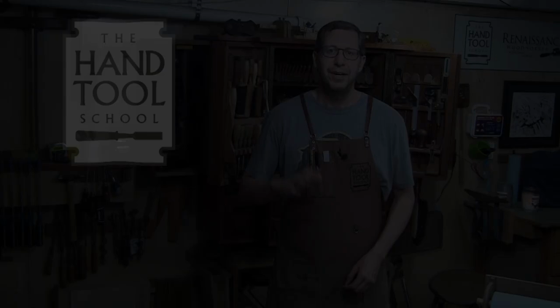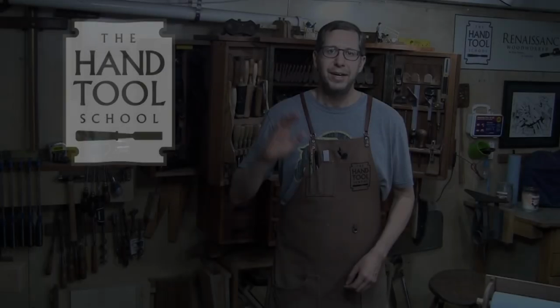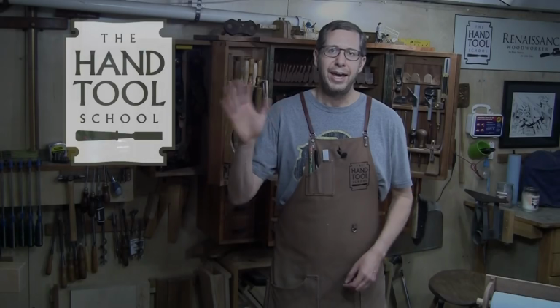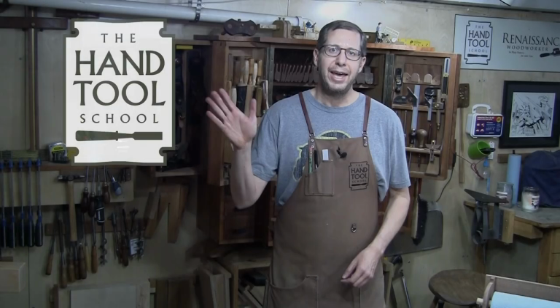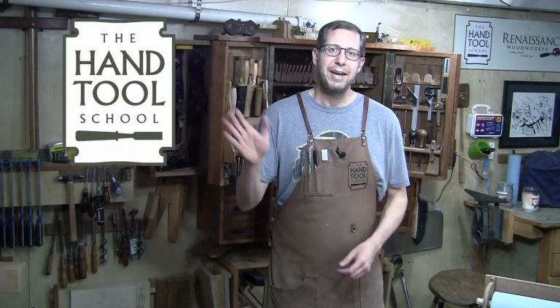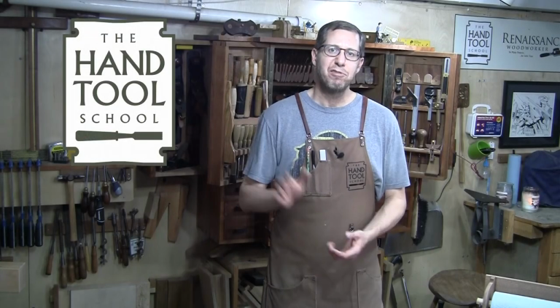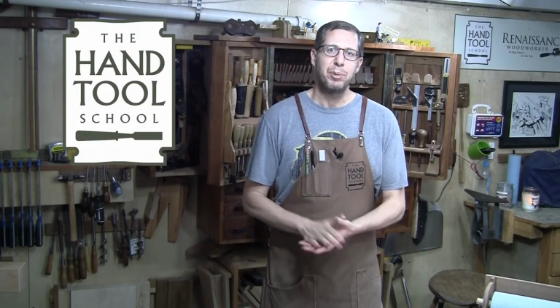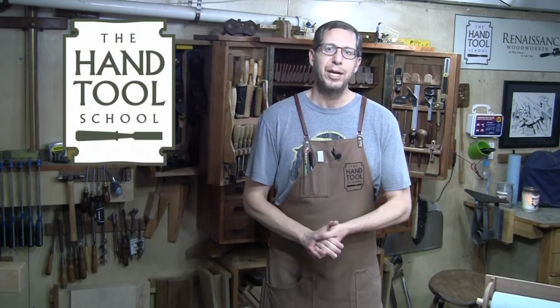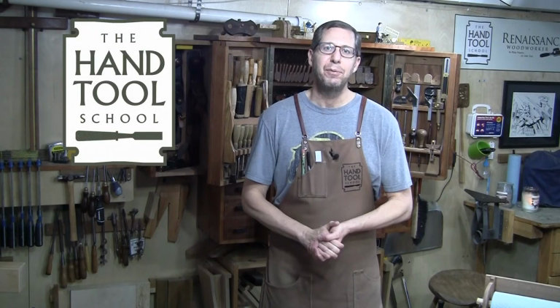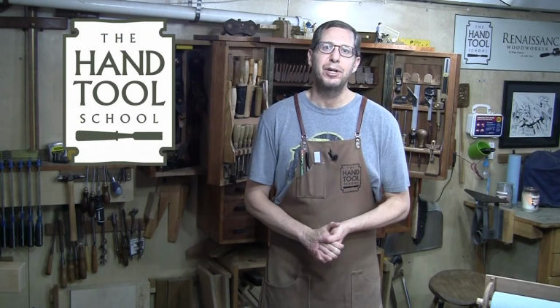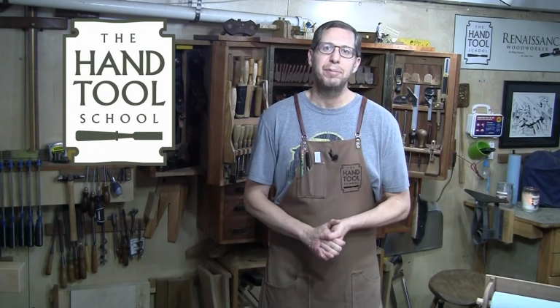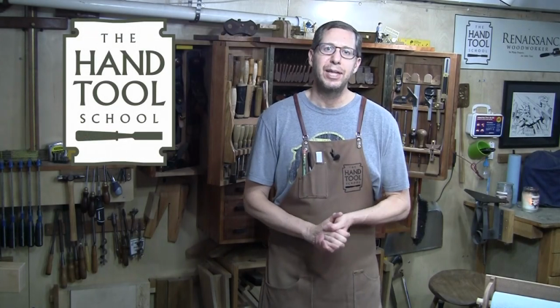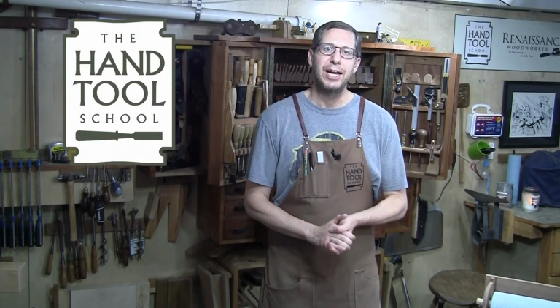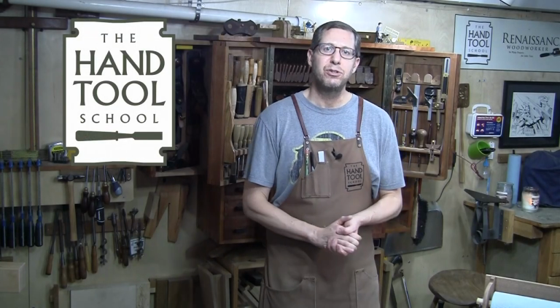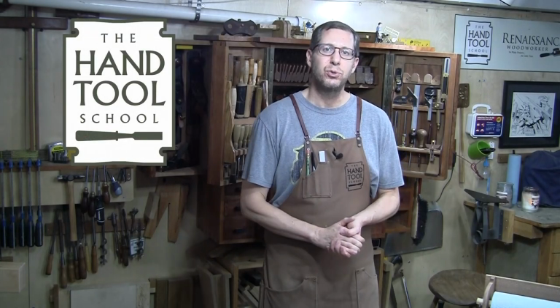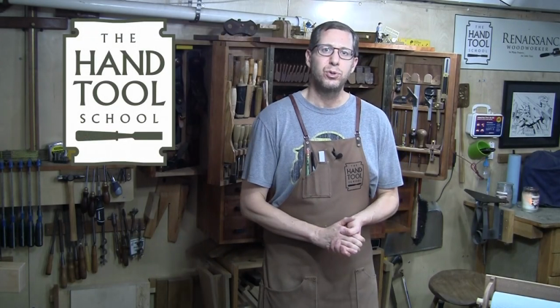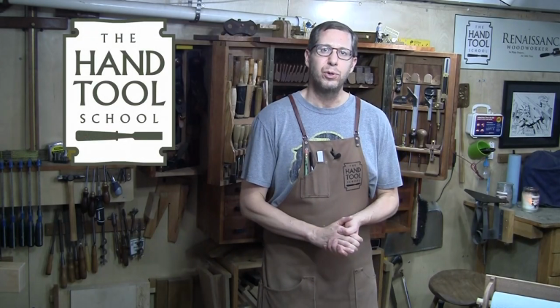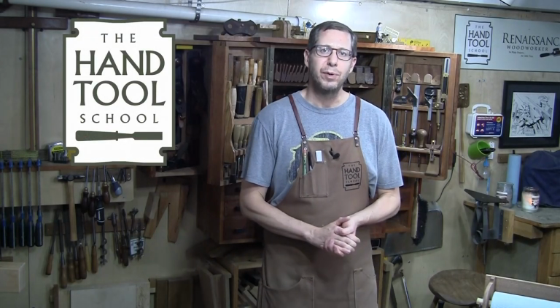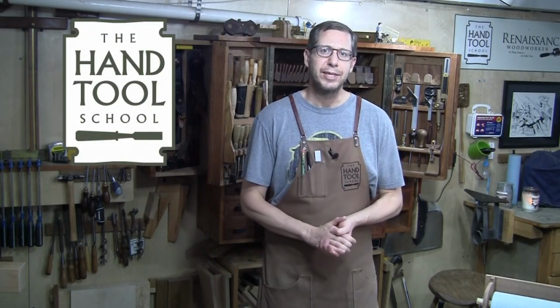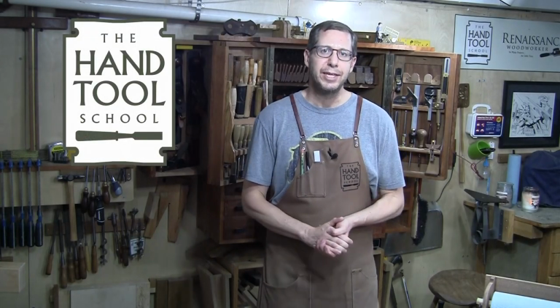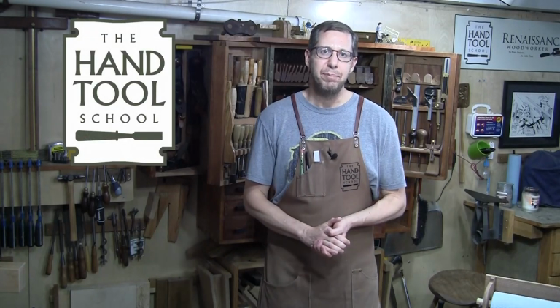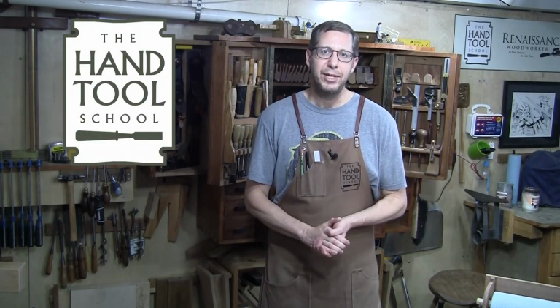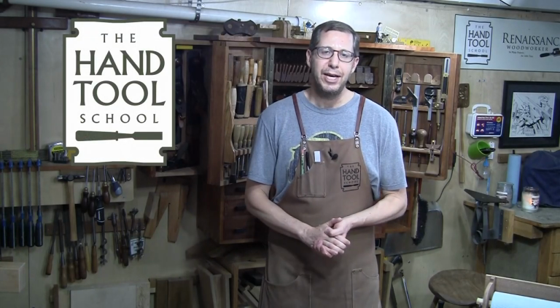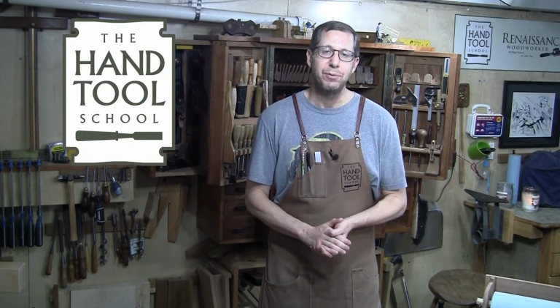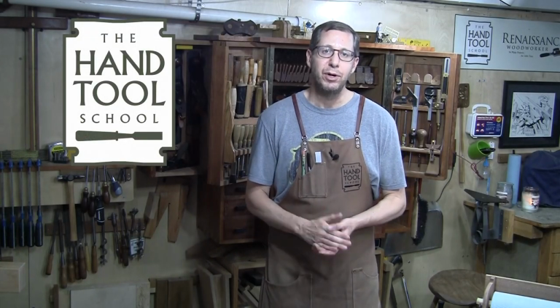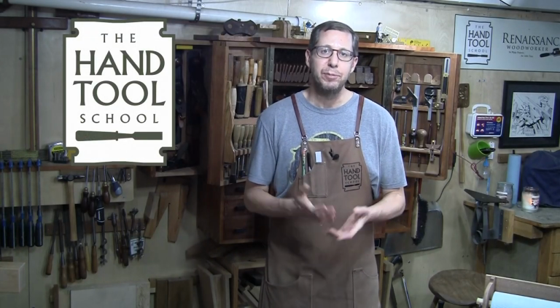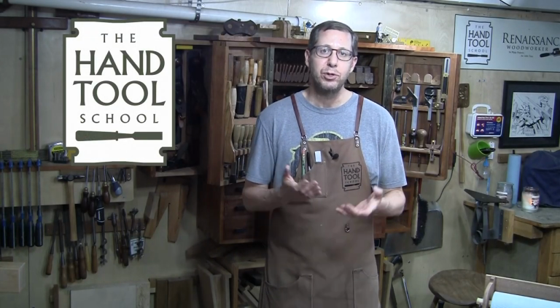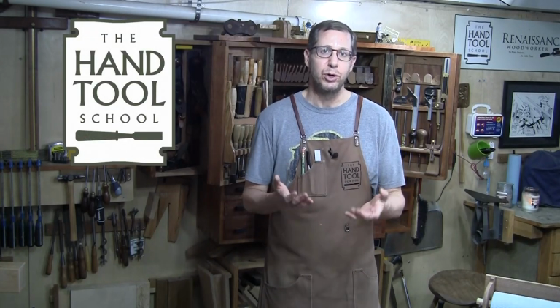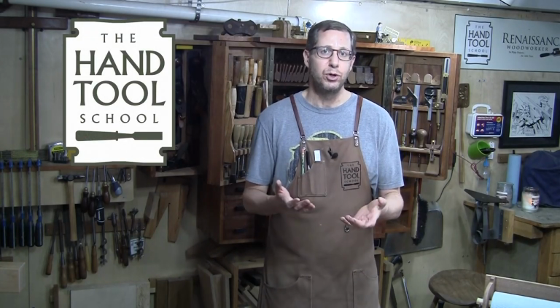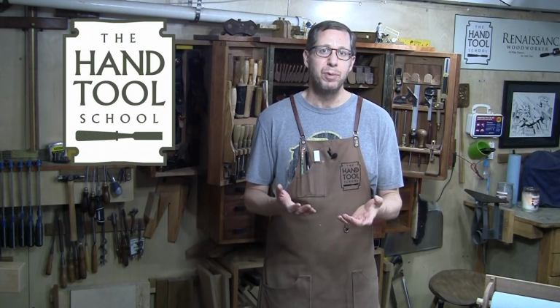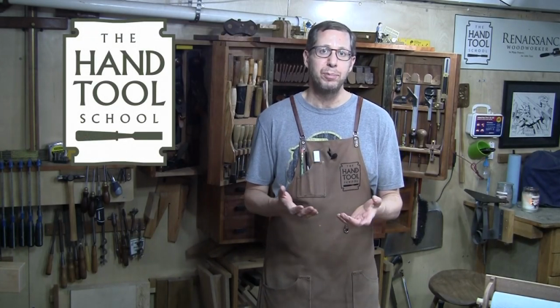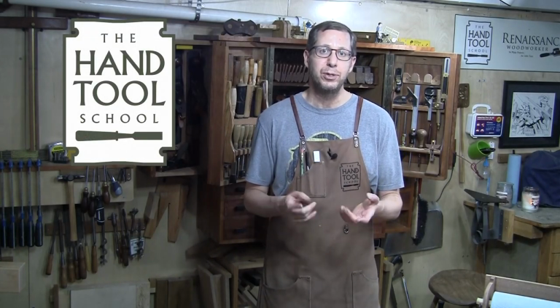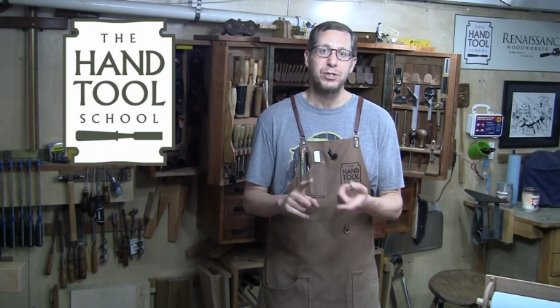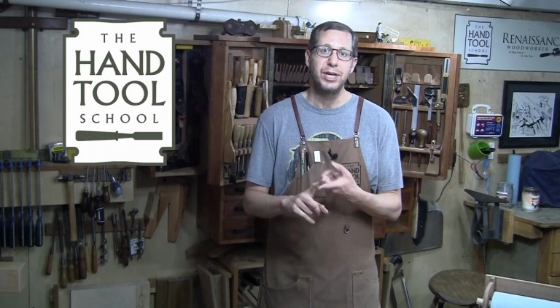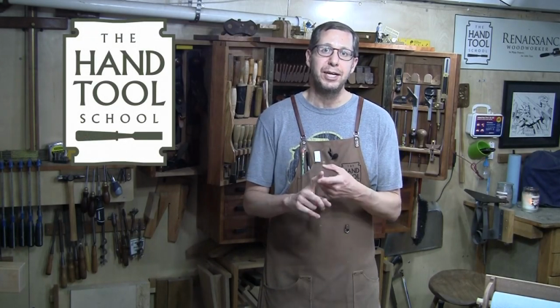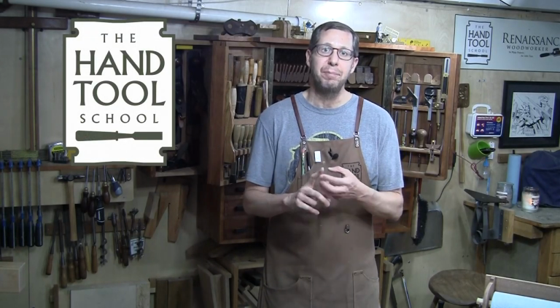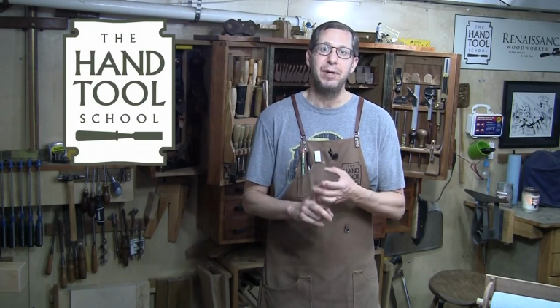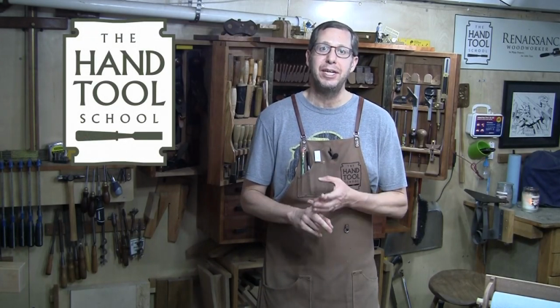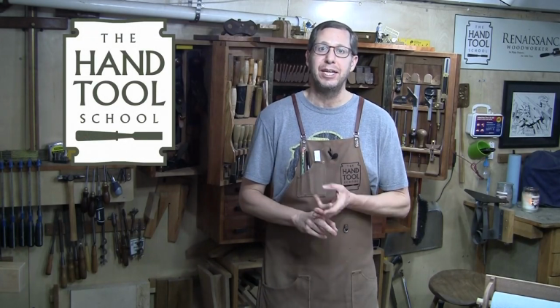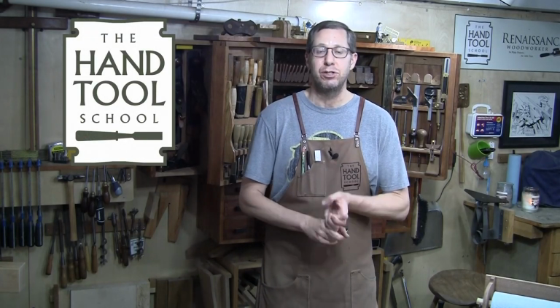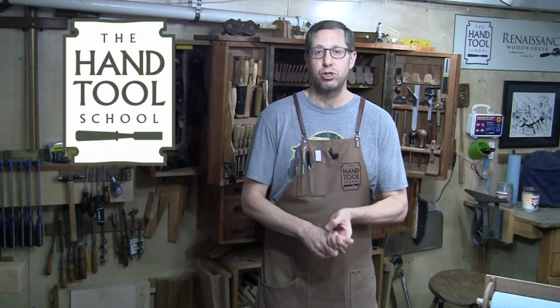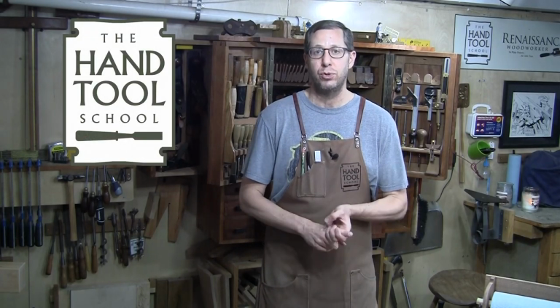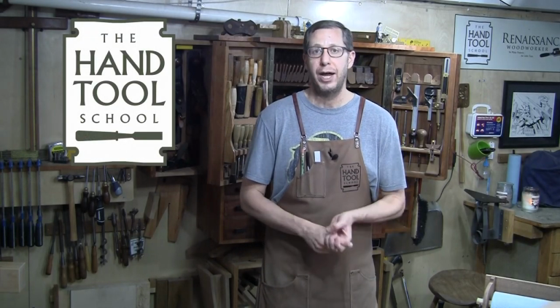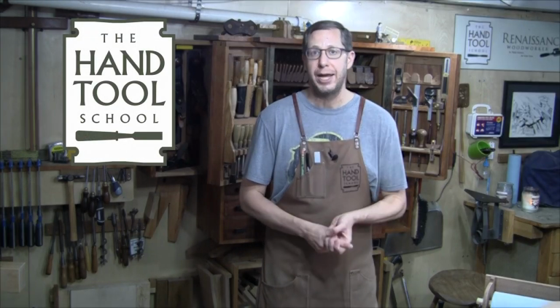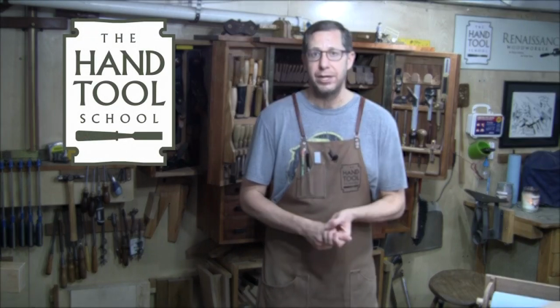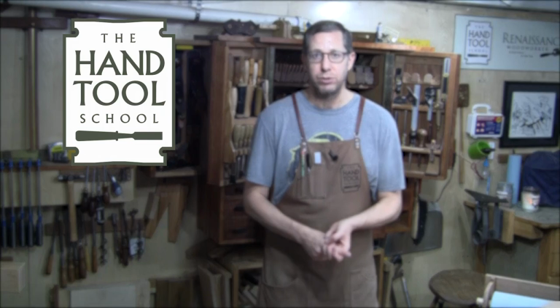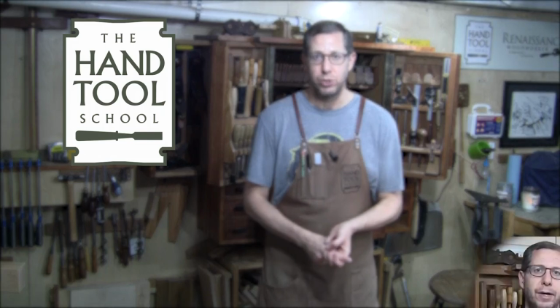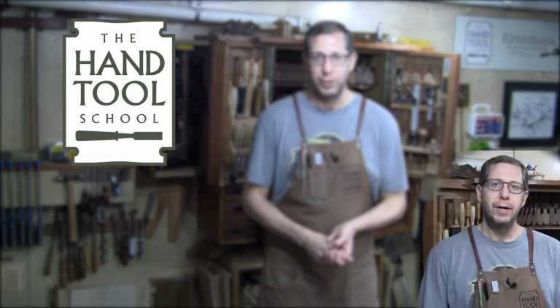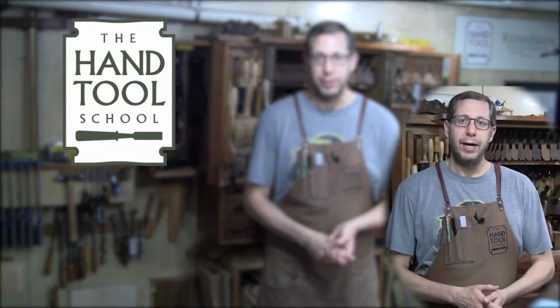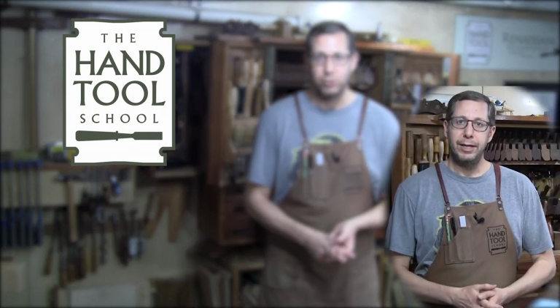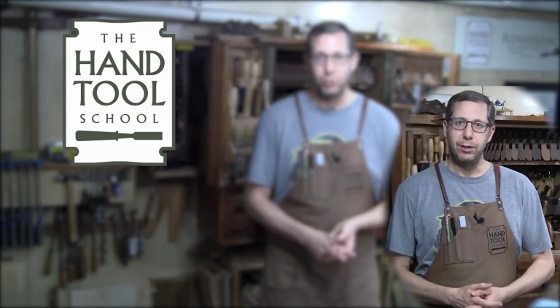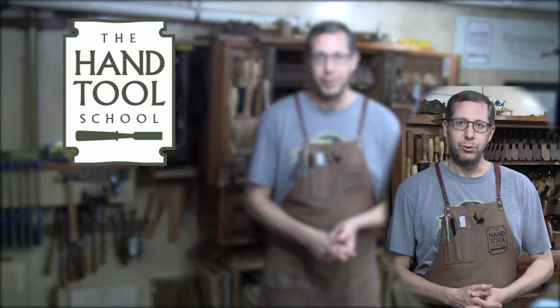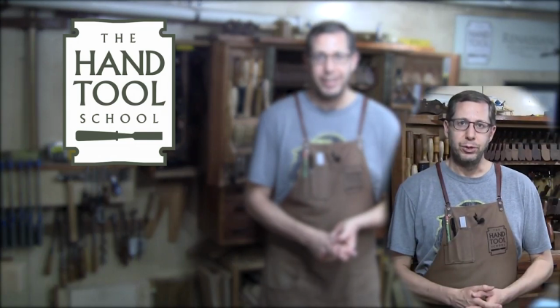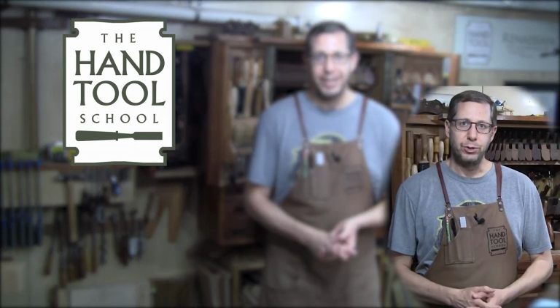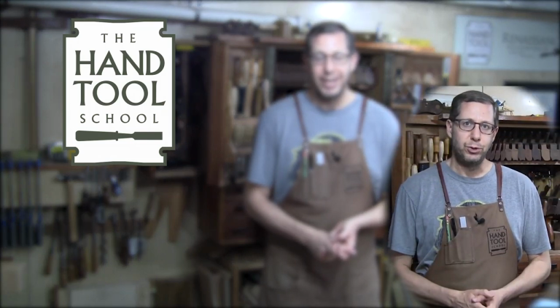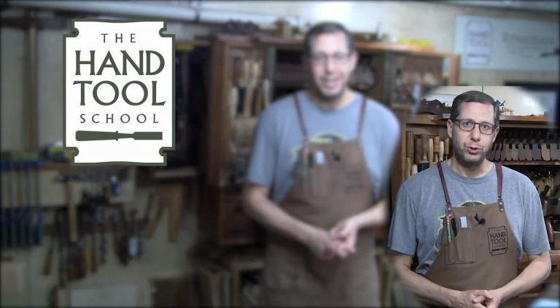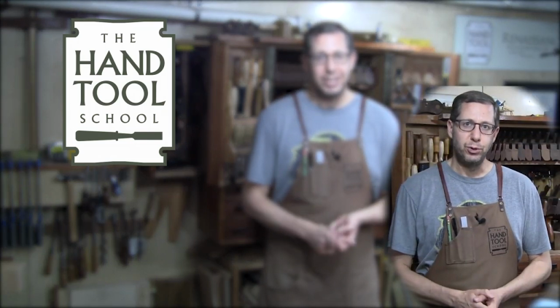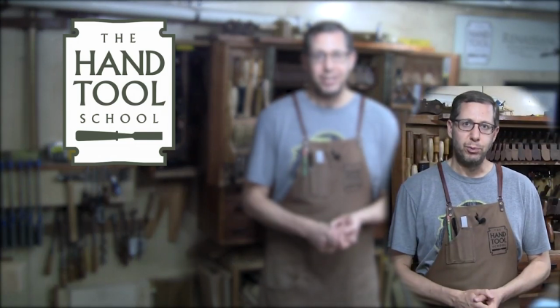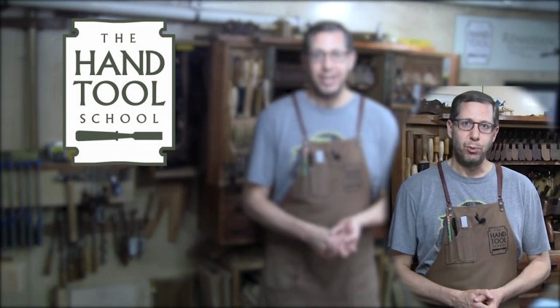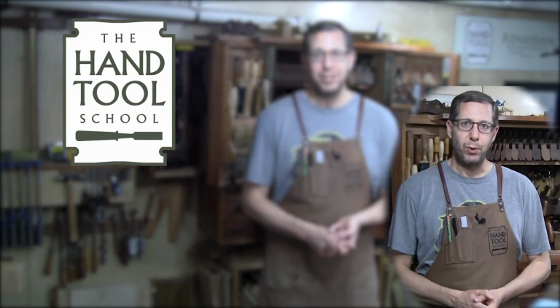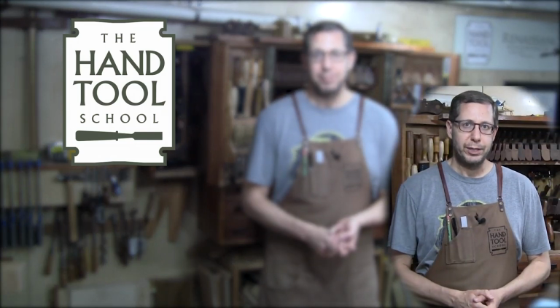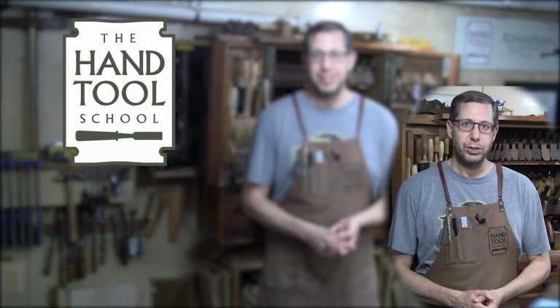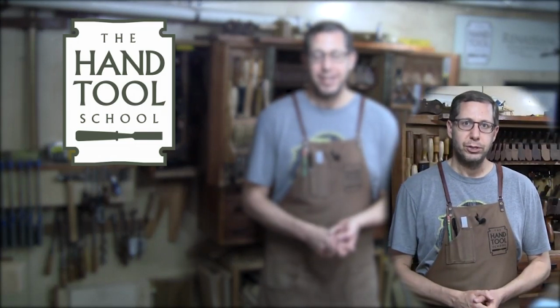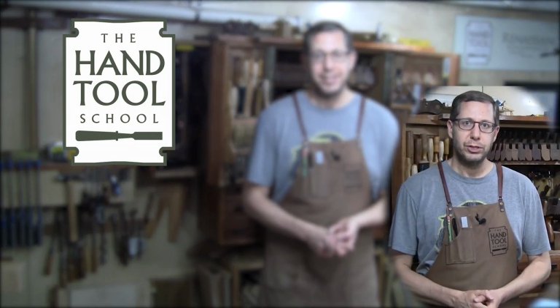Hey, everybody. Welcome to the Hand Tool School Weekly Update. Welcome to our new members Nick, Mindy, and Trey, who joined this week. Hello, YouTube watchers.